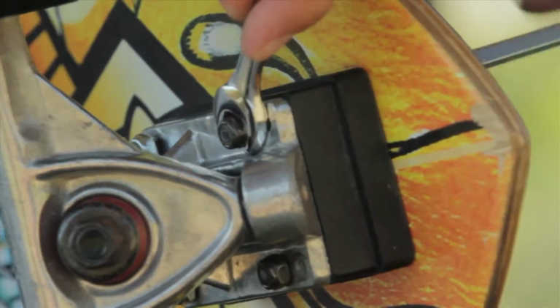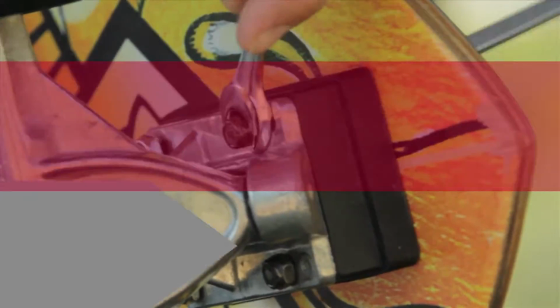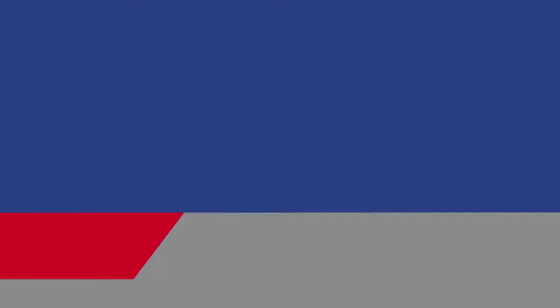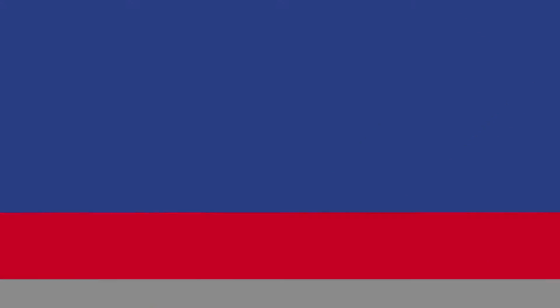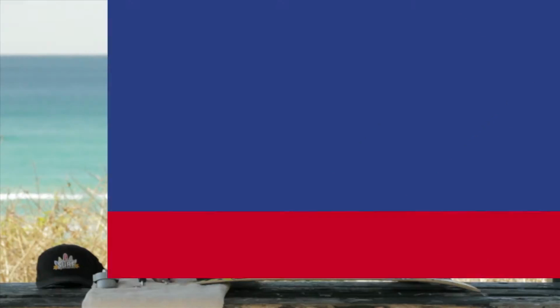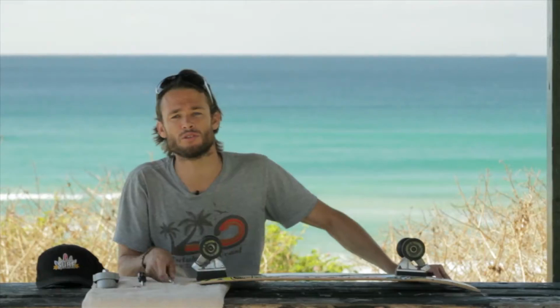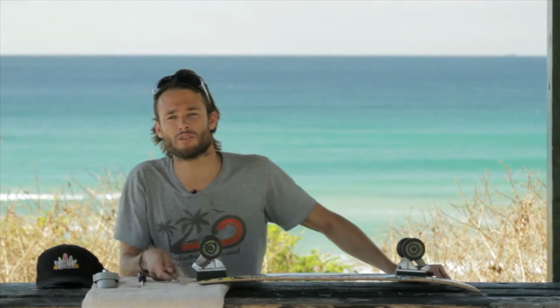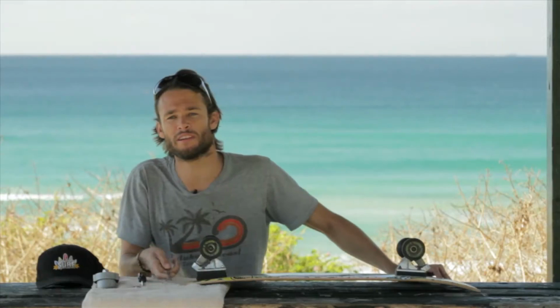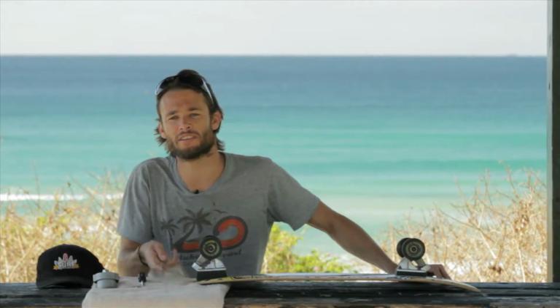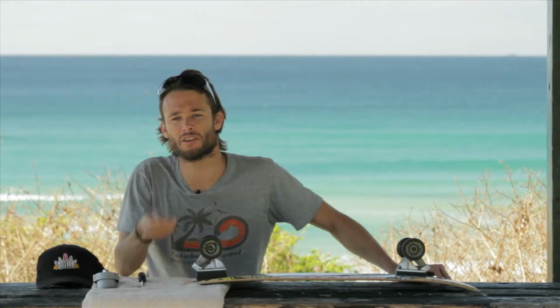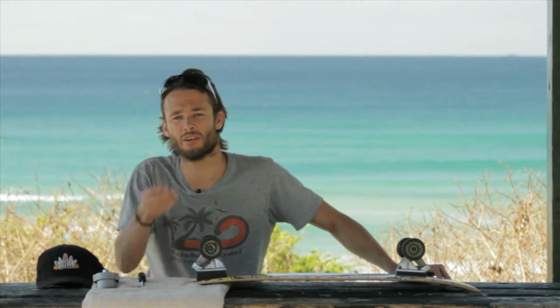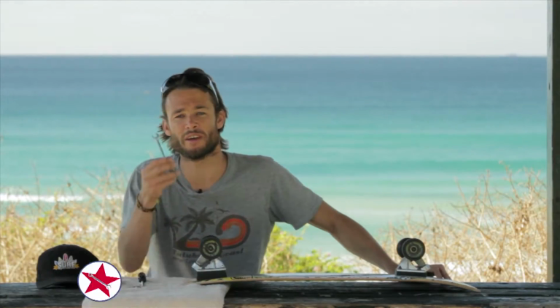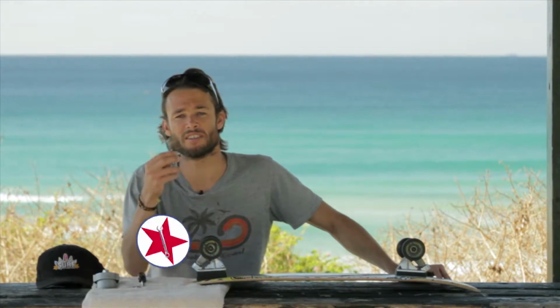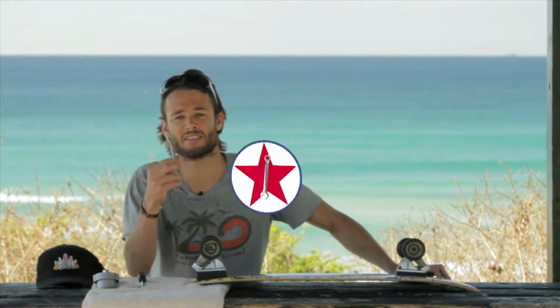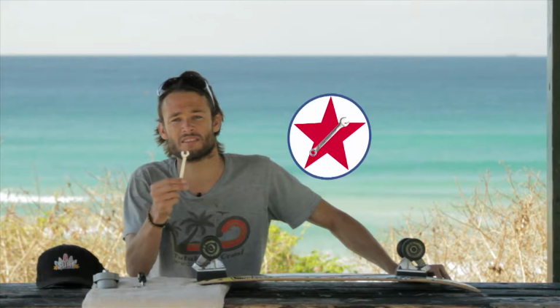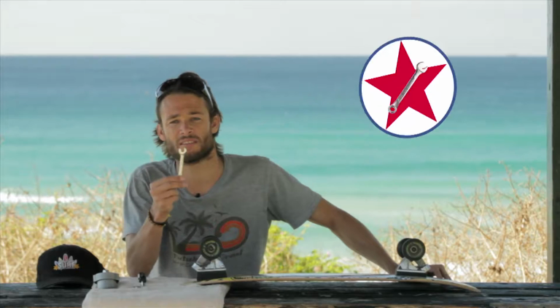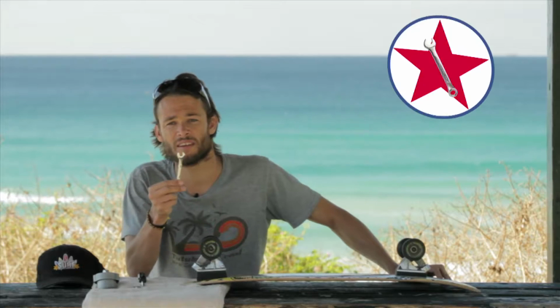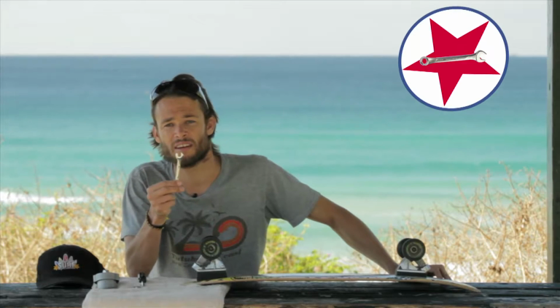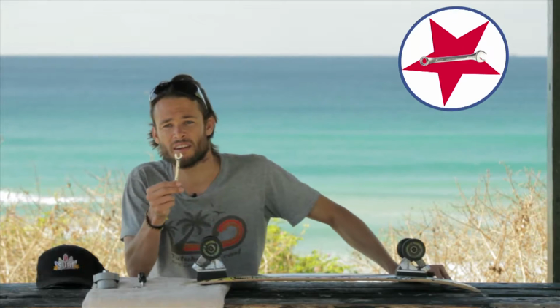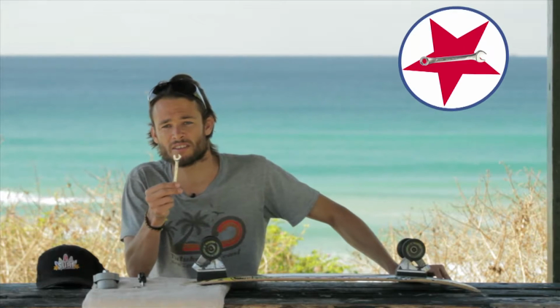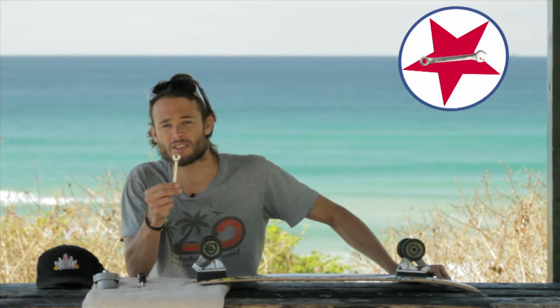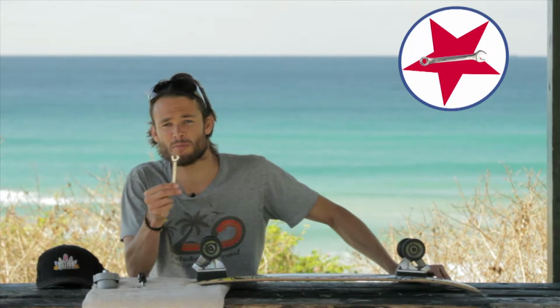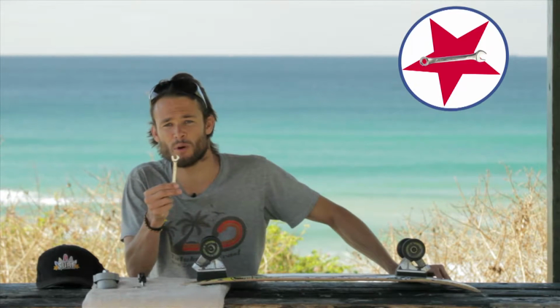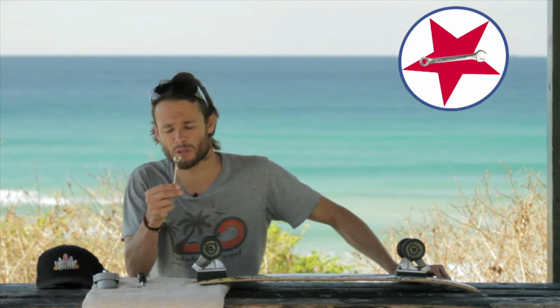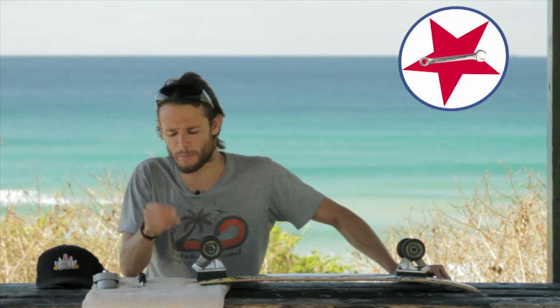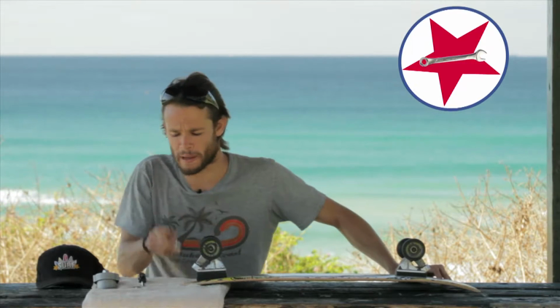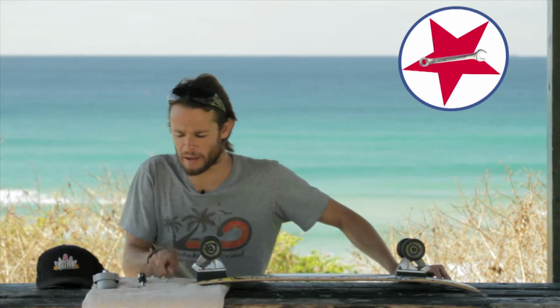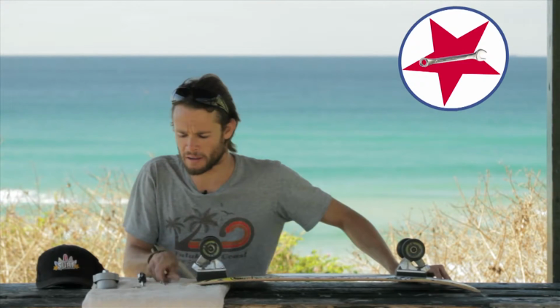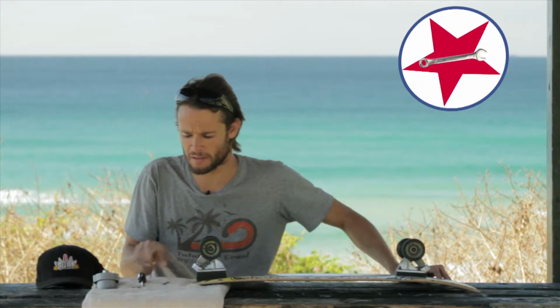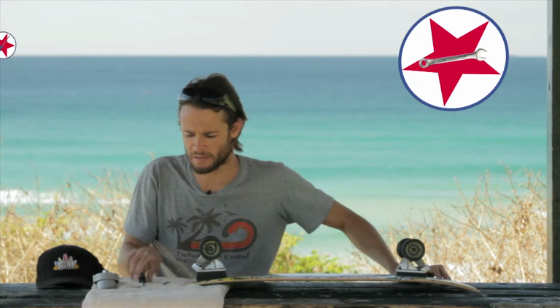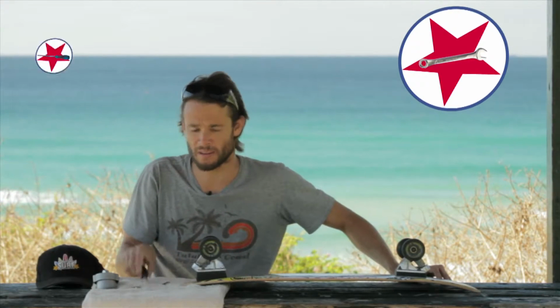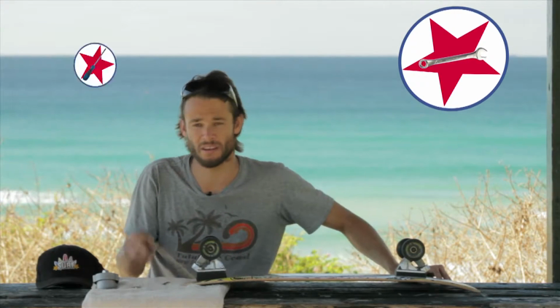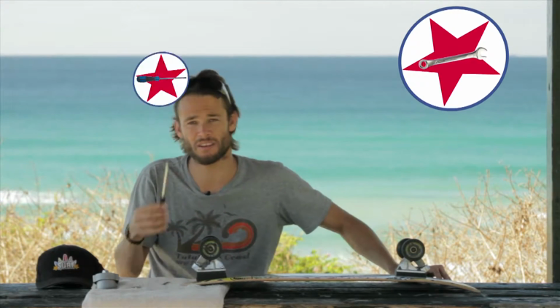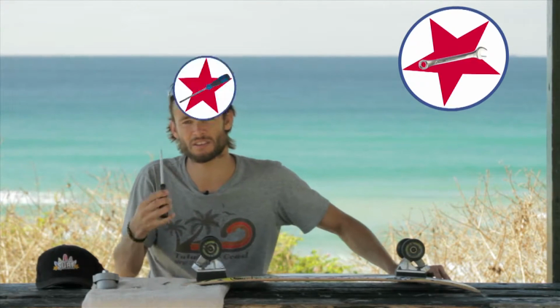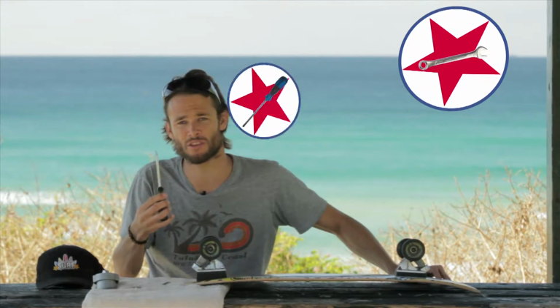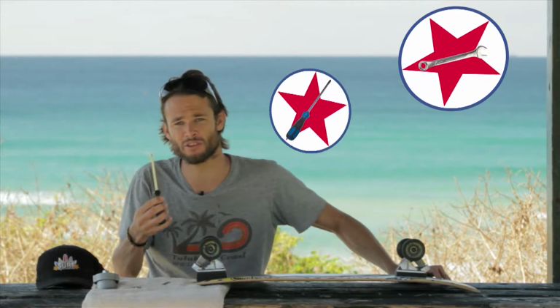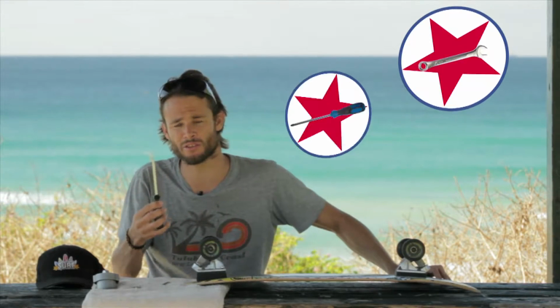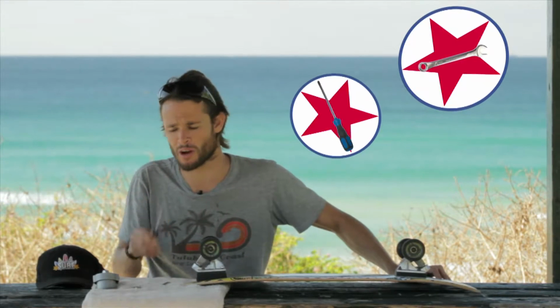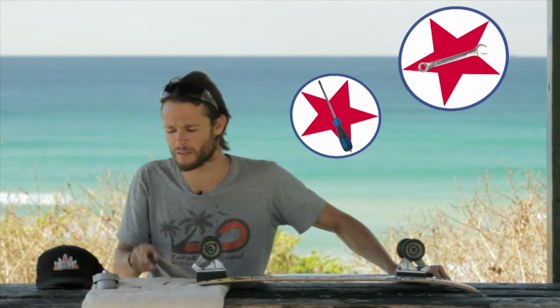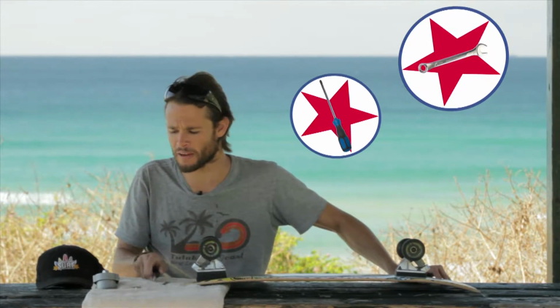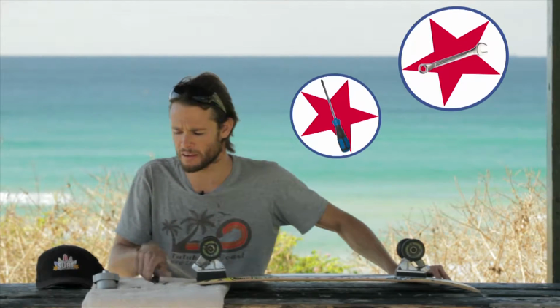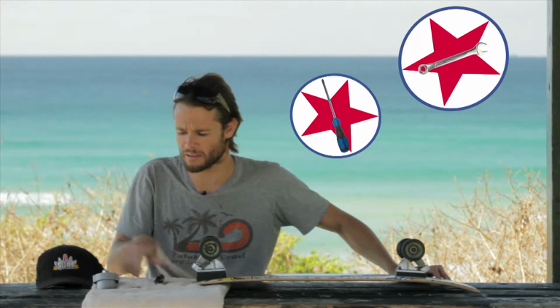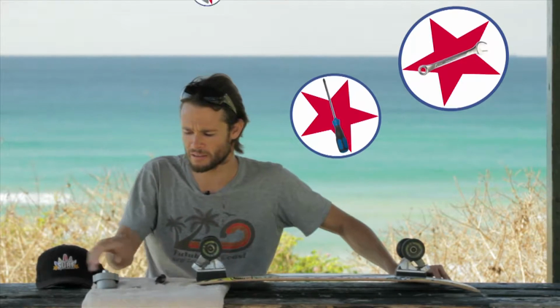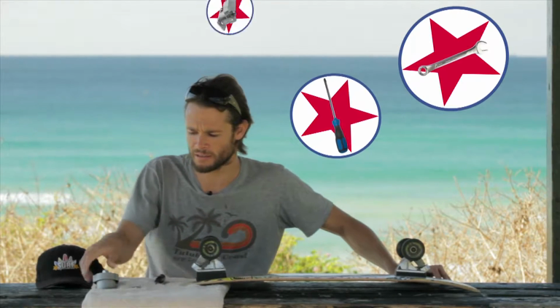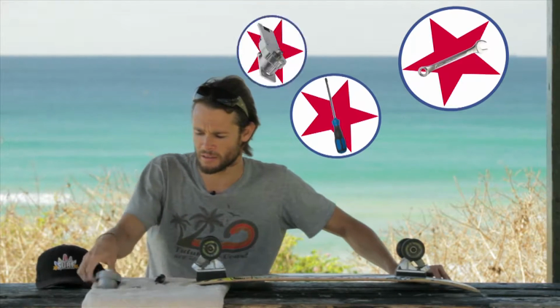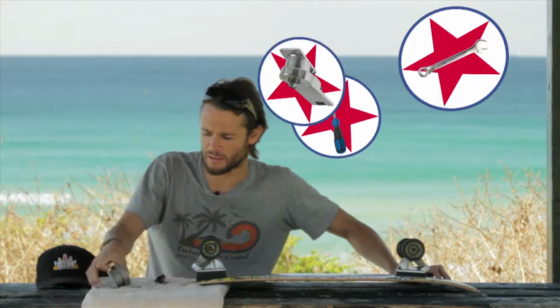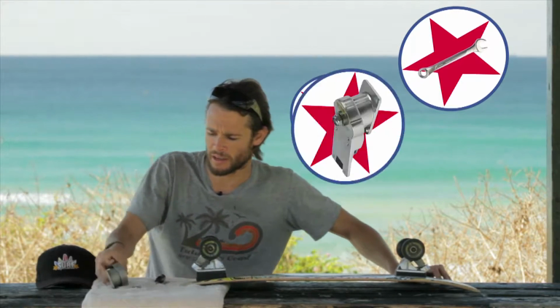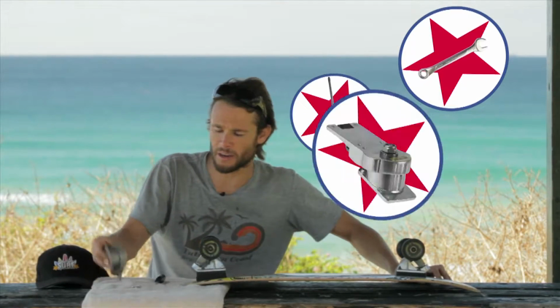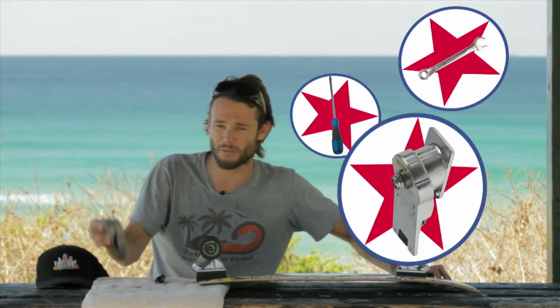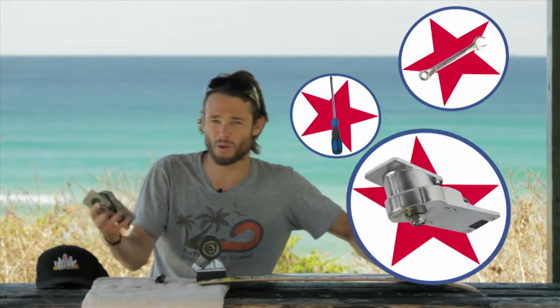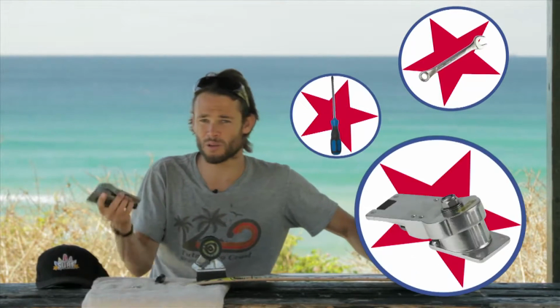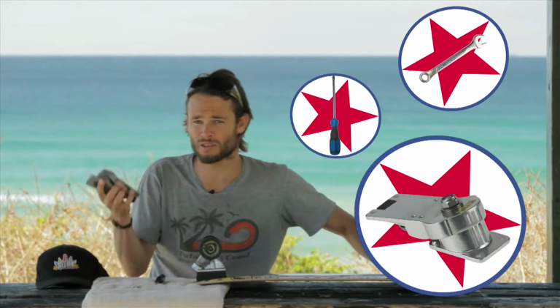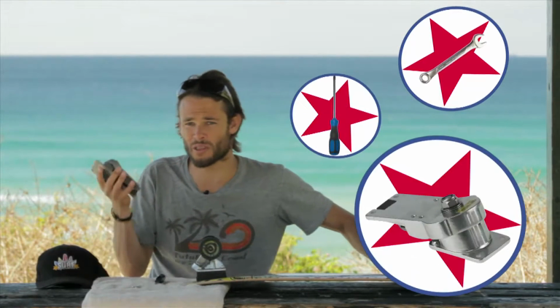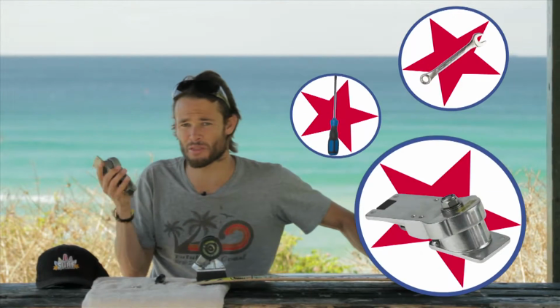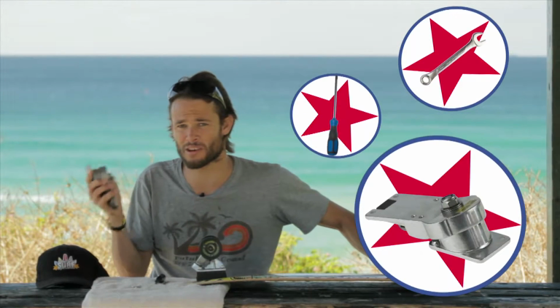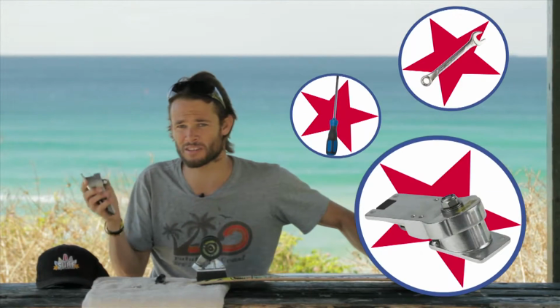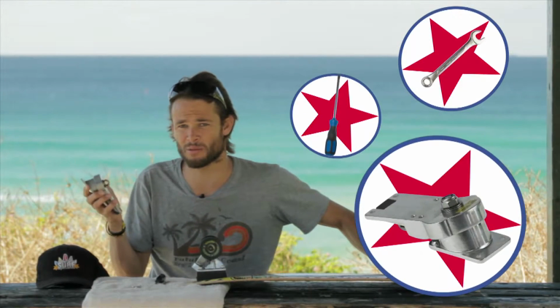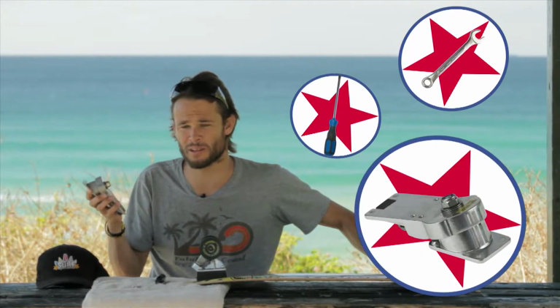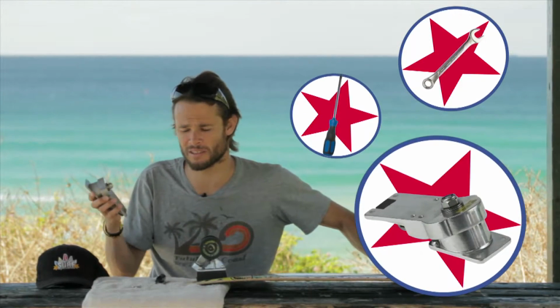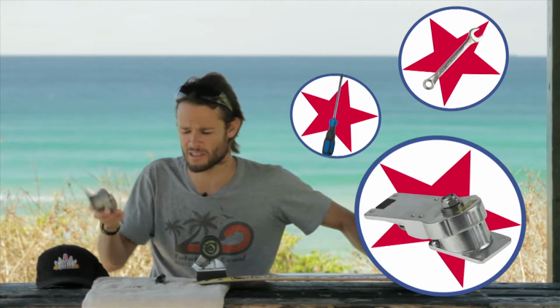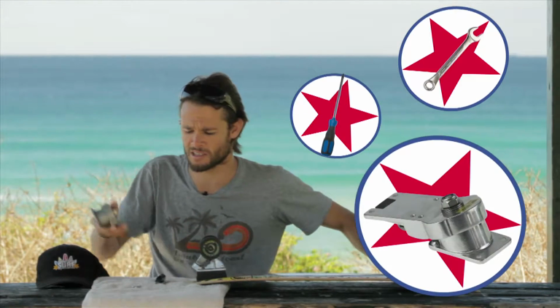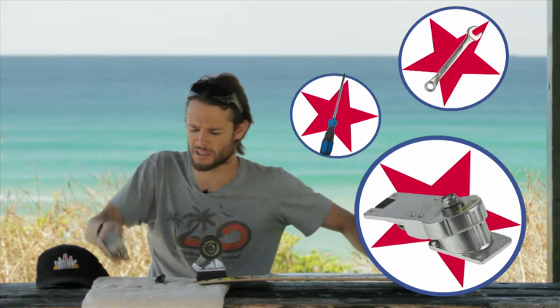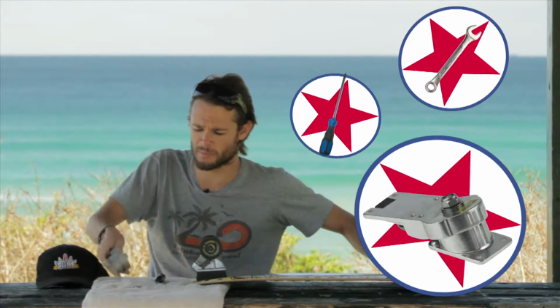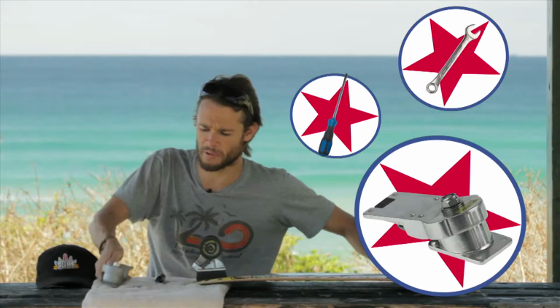The tools you'll need to do this are a small spanner, a screwdriver, and of course the Thruster 1 system.